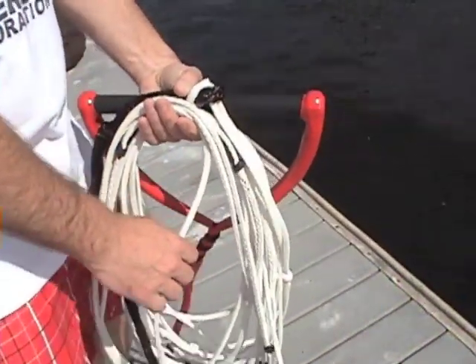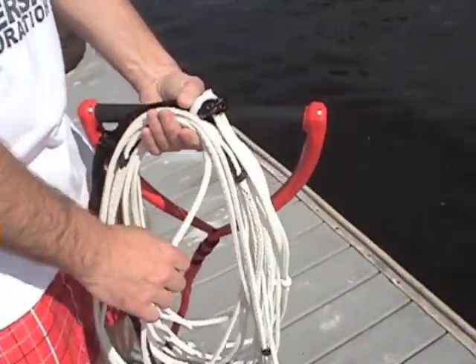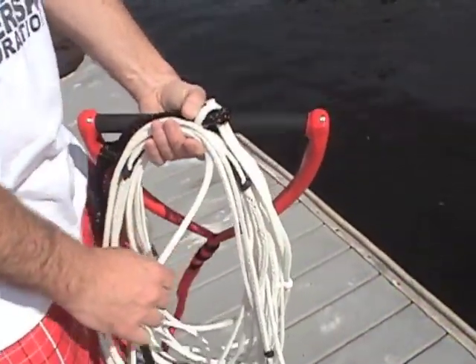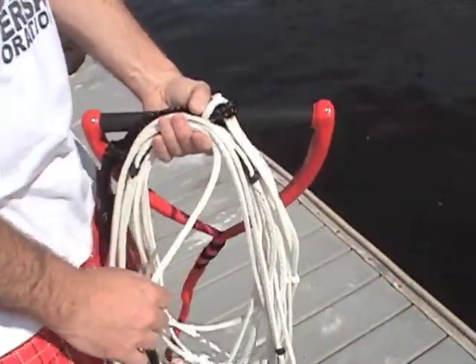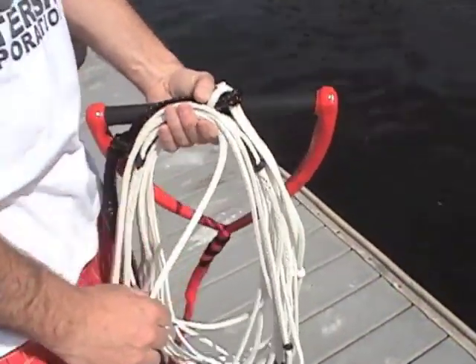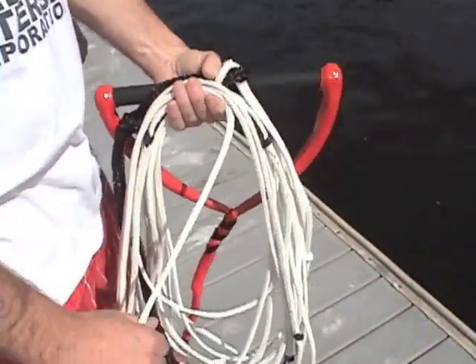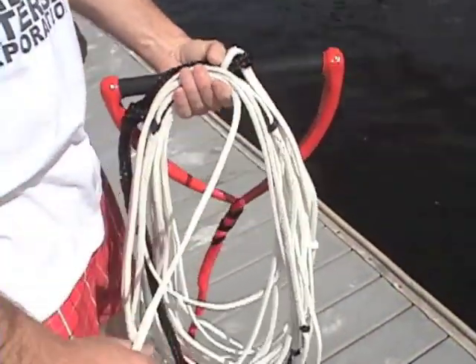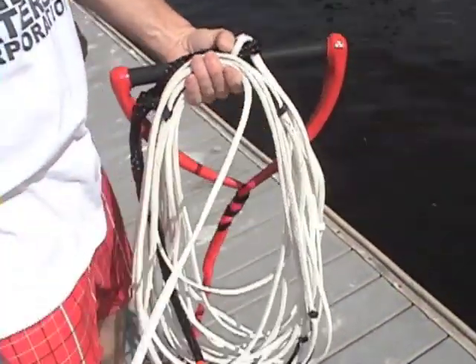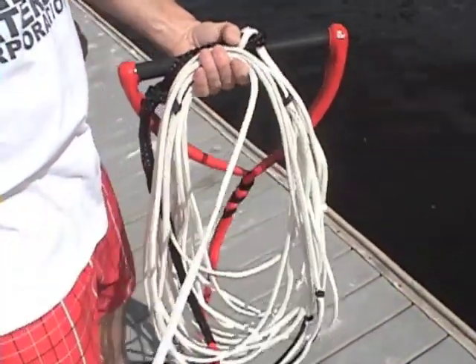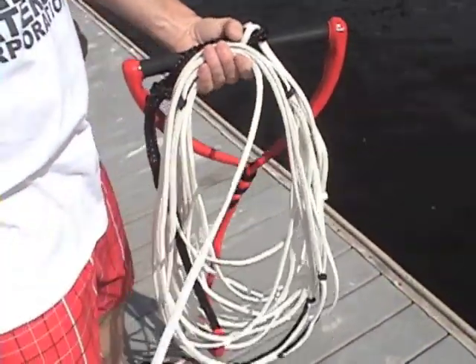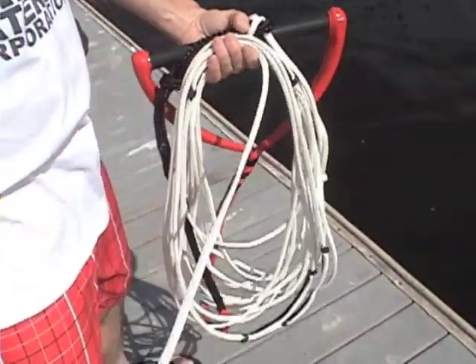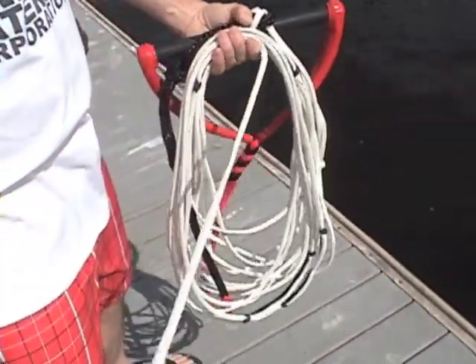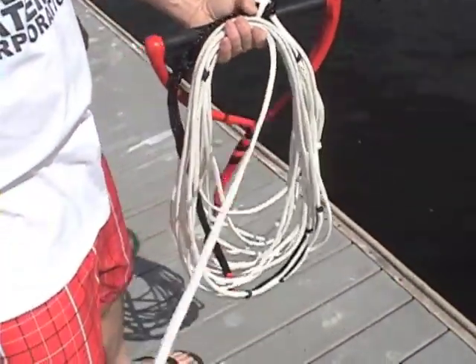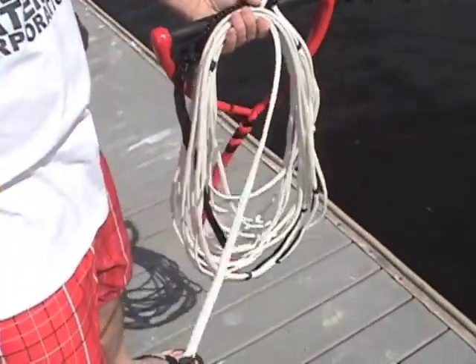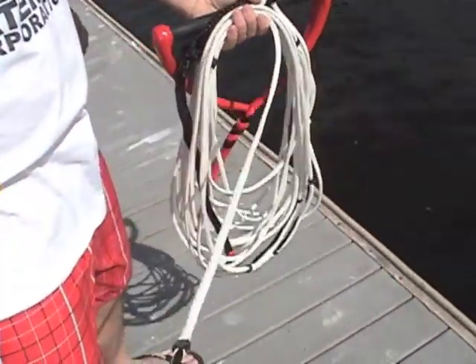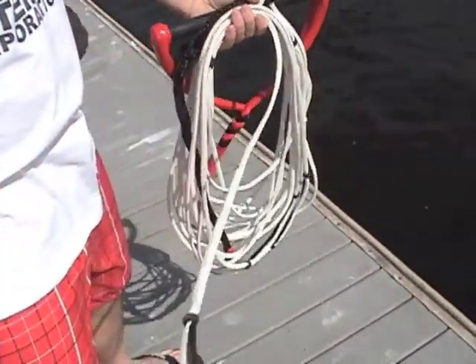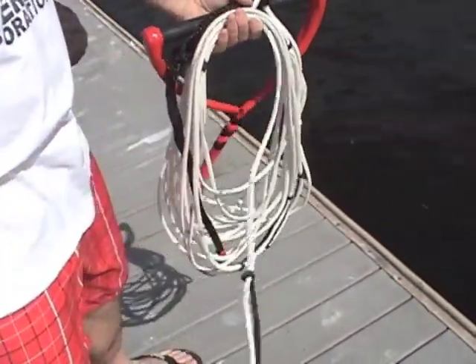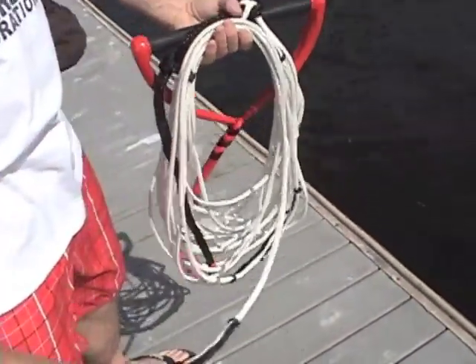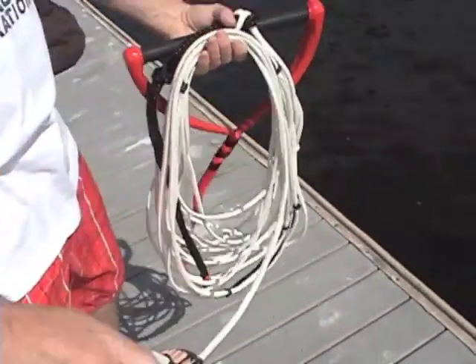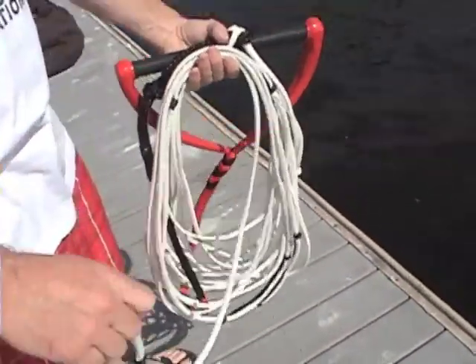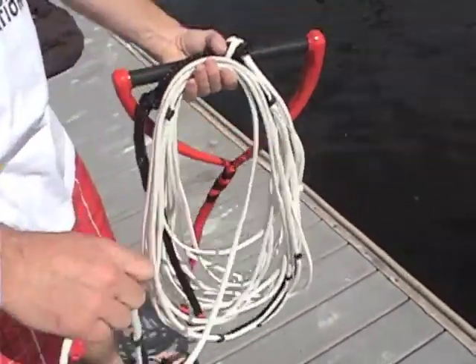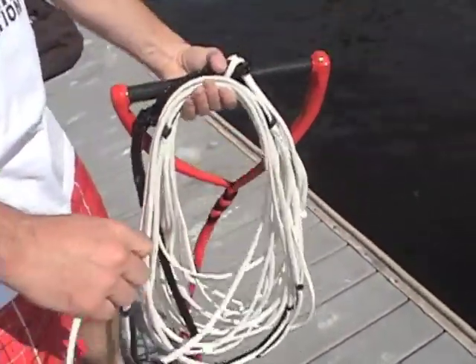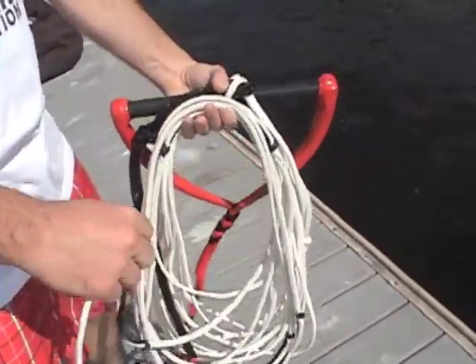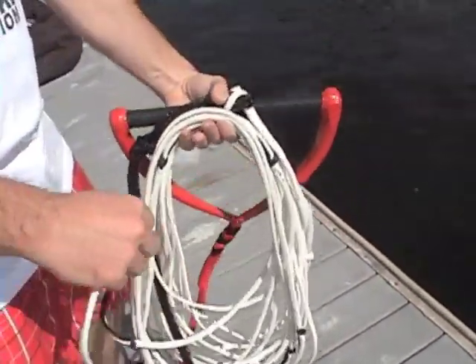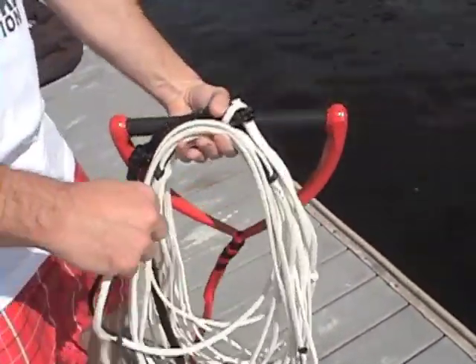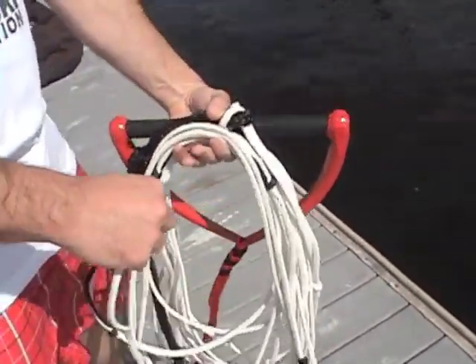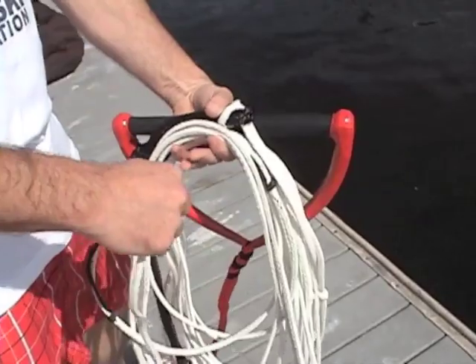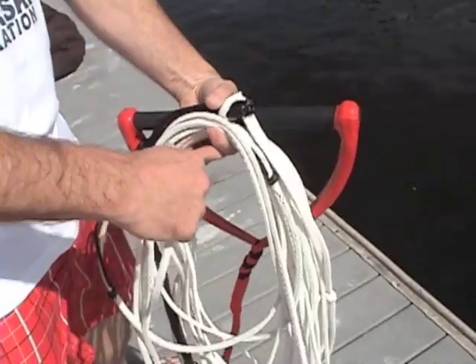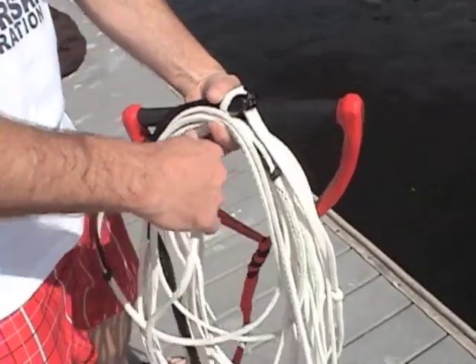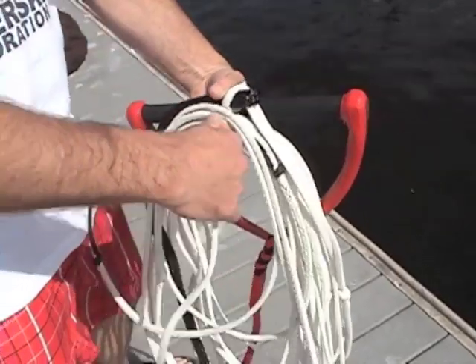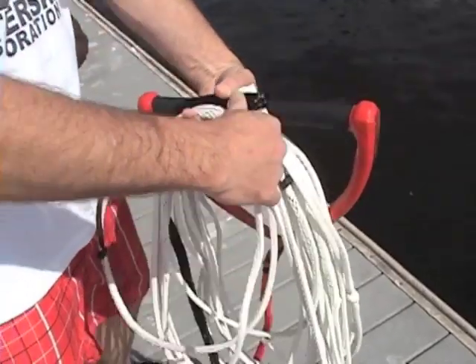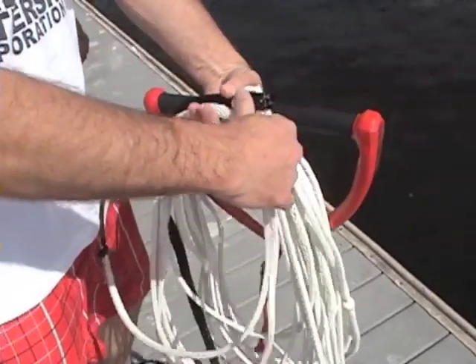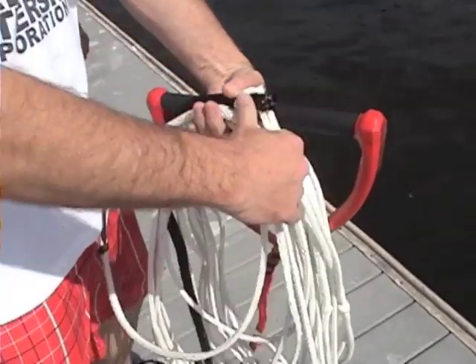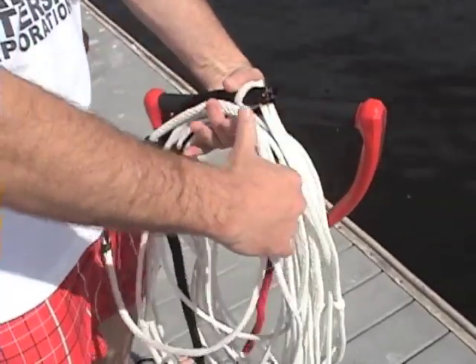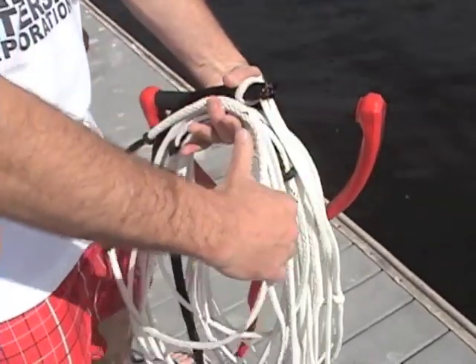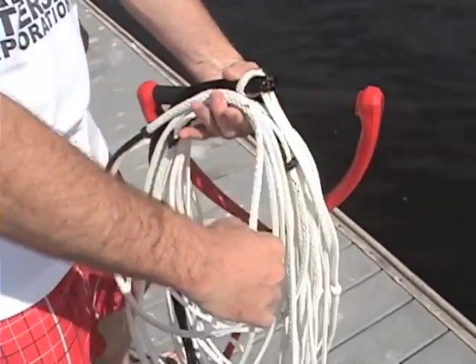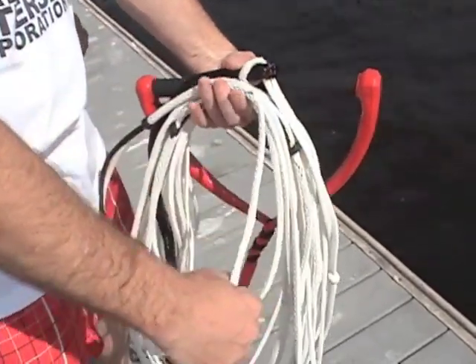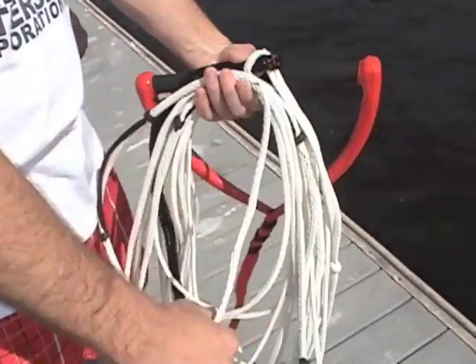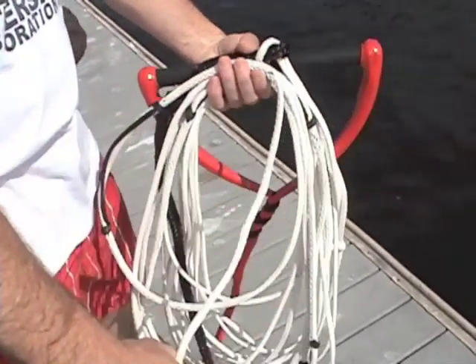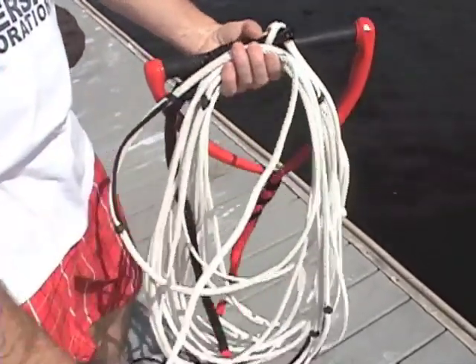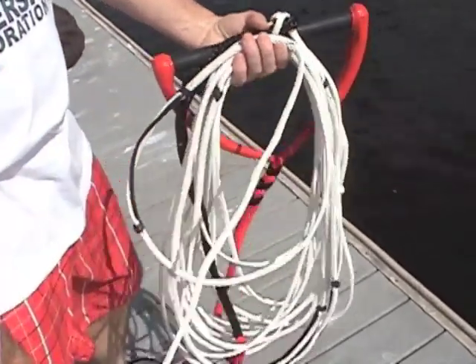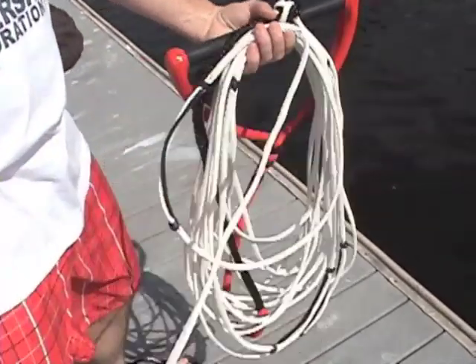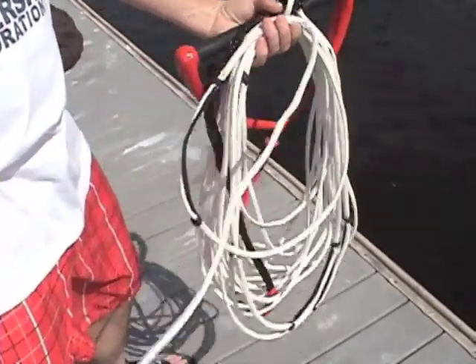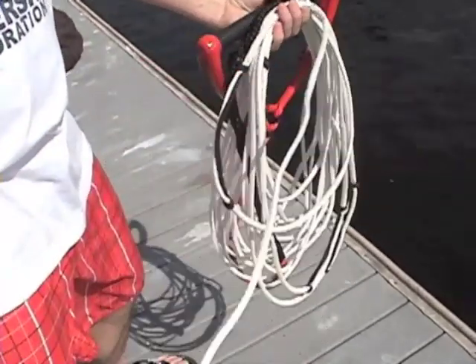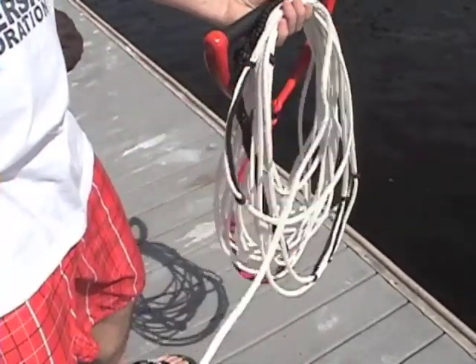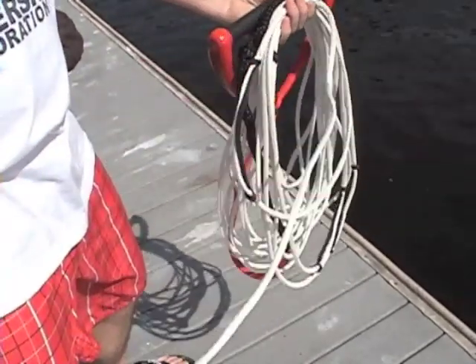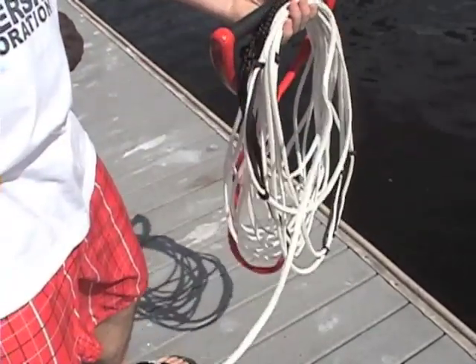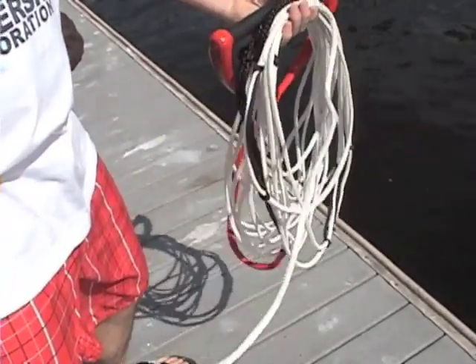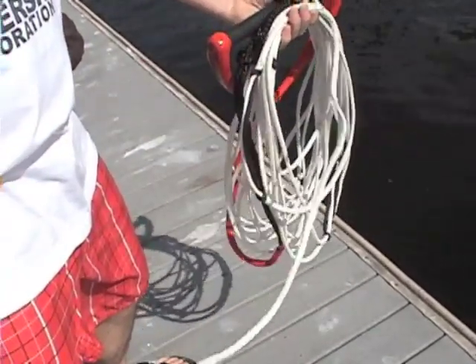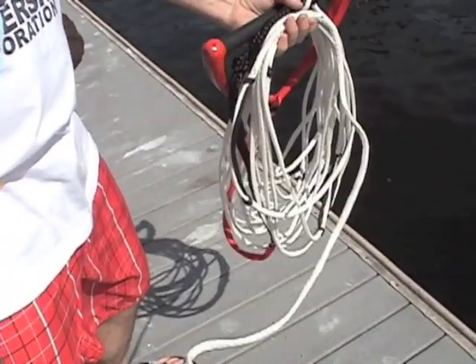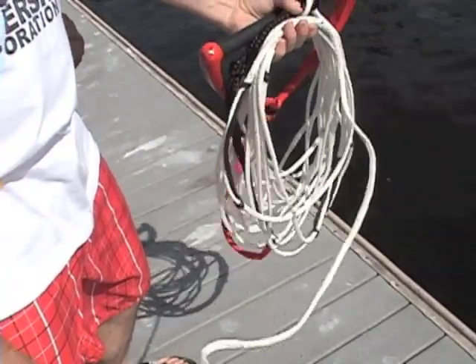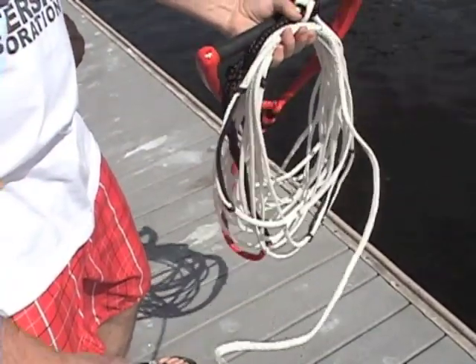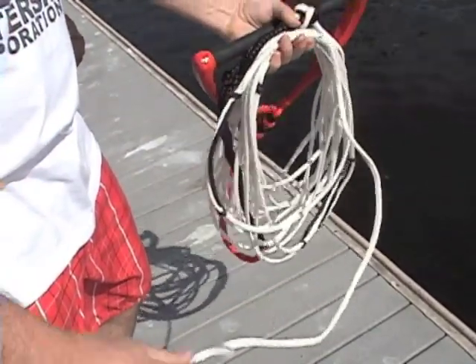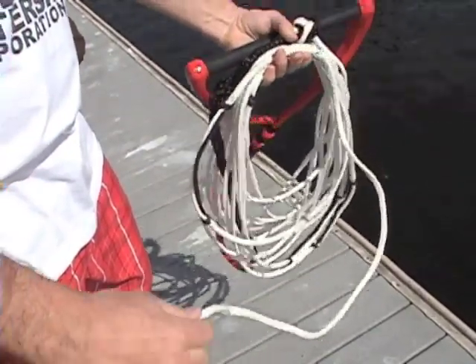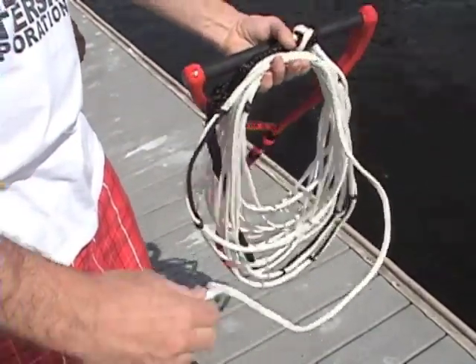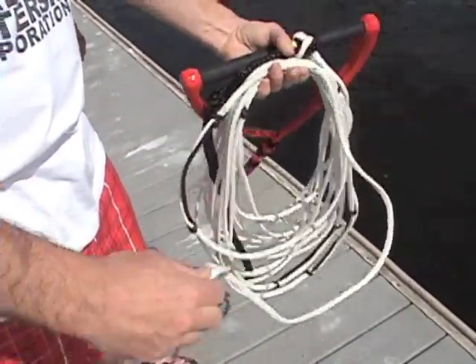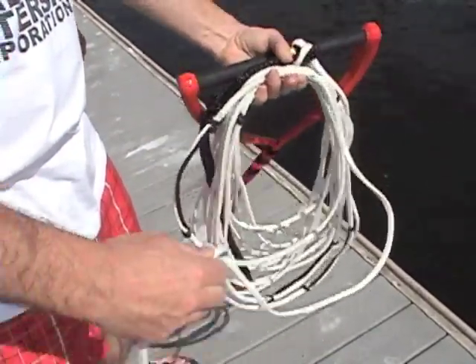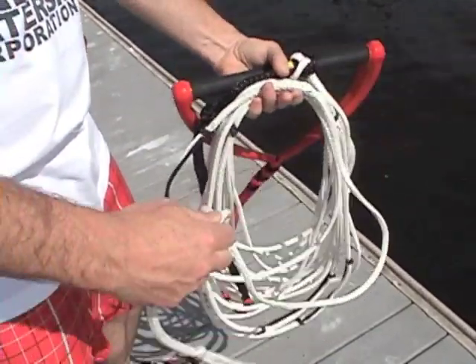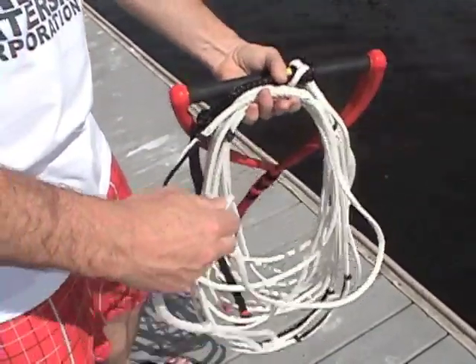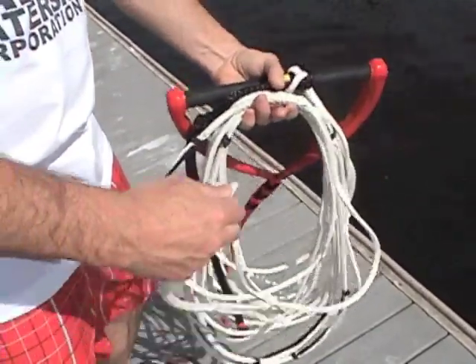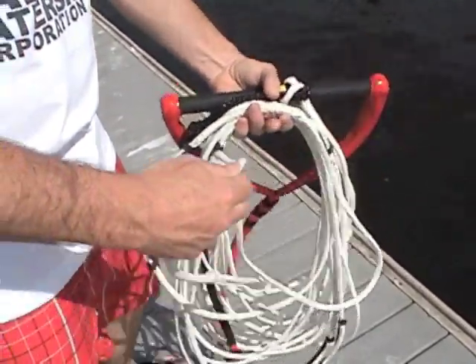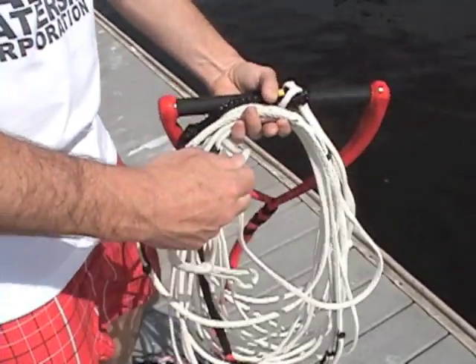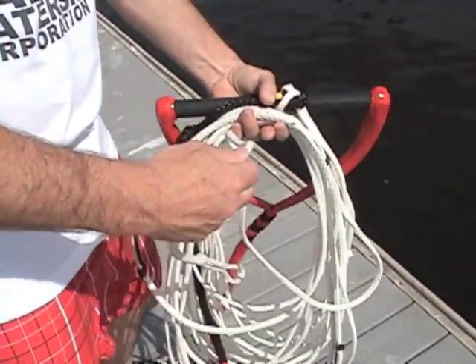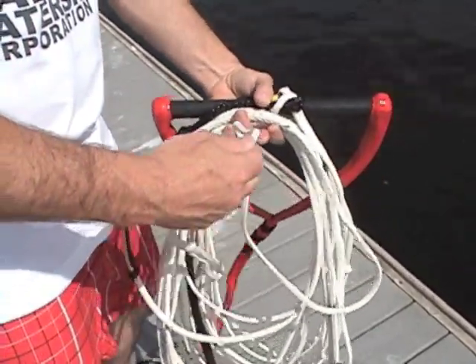As you near the end of the rope, keep the last 18 inches free, even if you have to make the last one or two coils shorter.